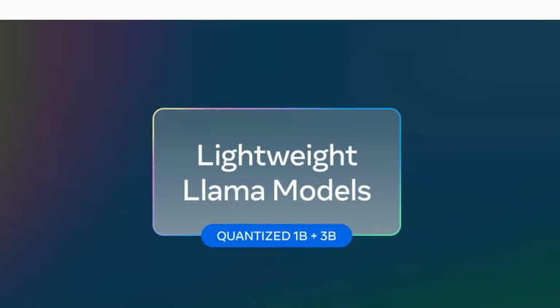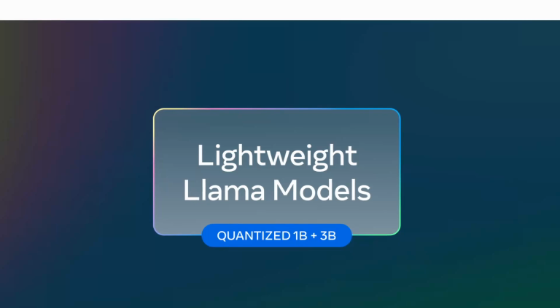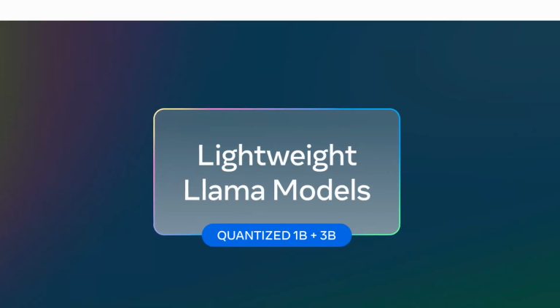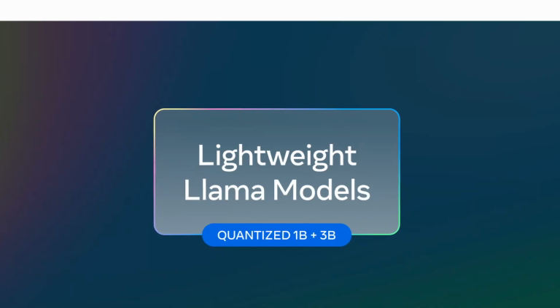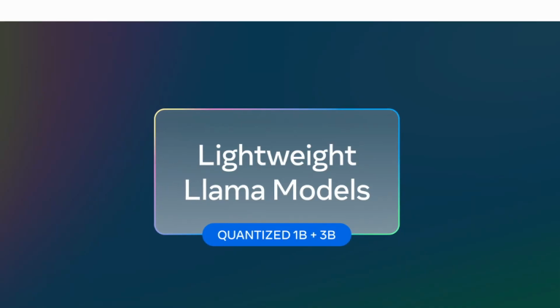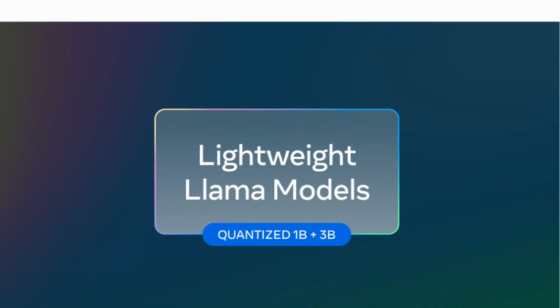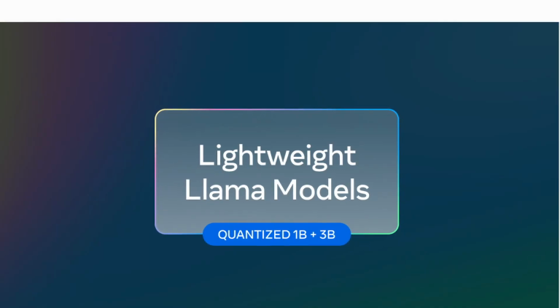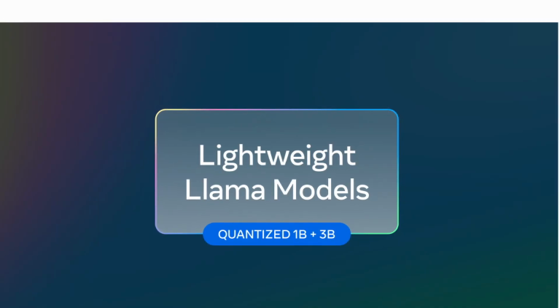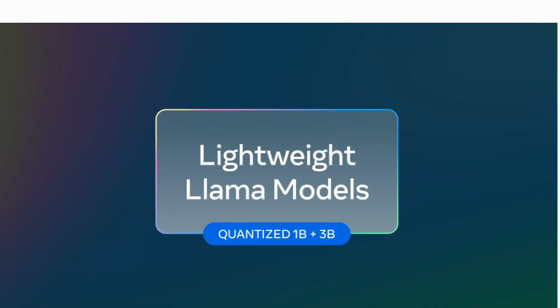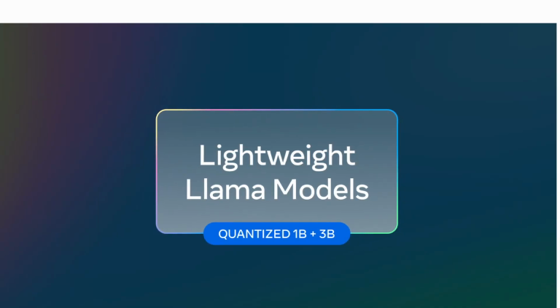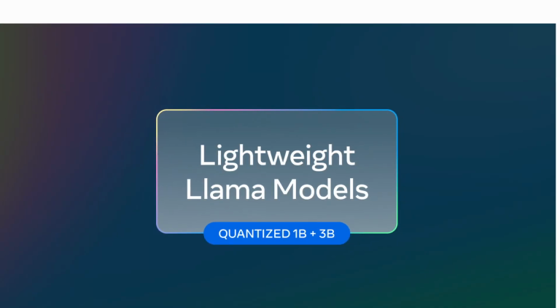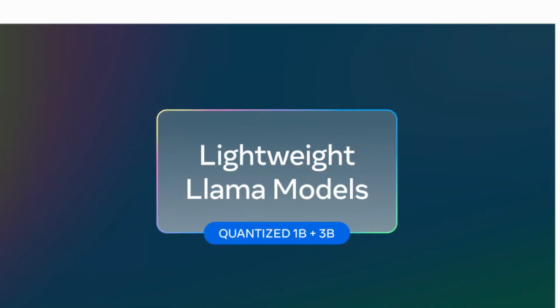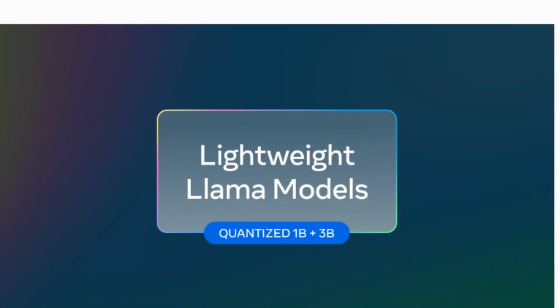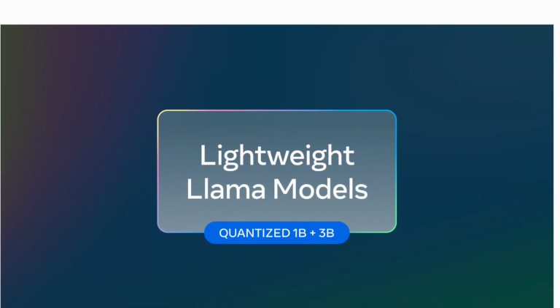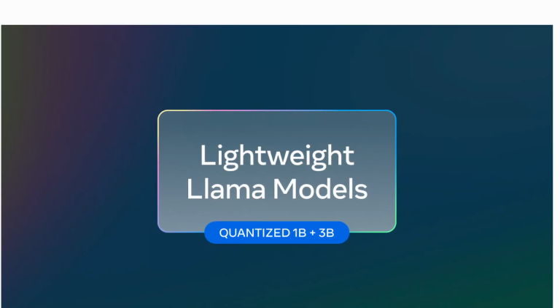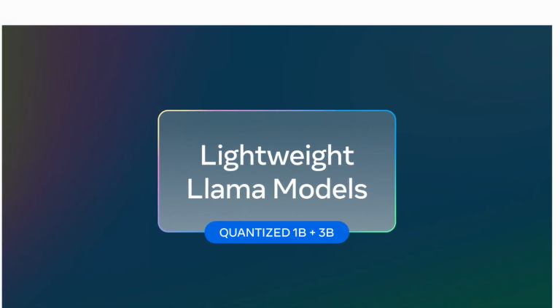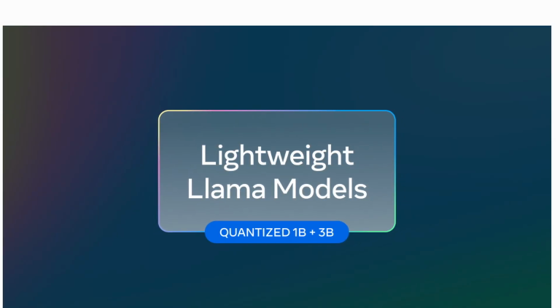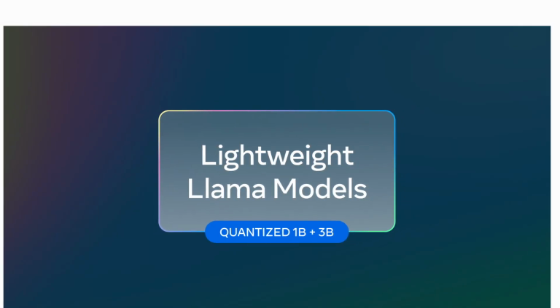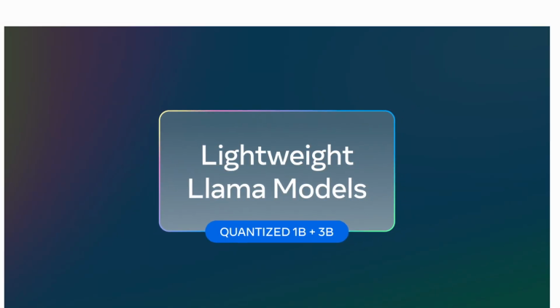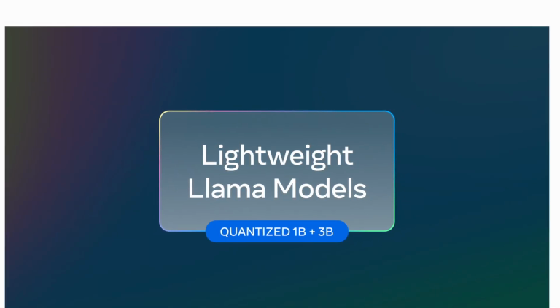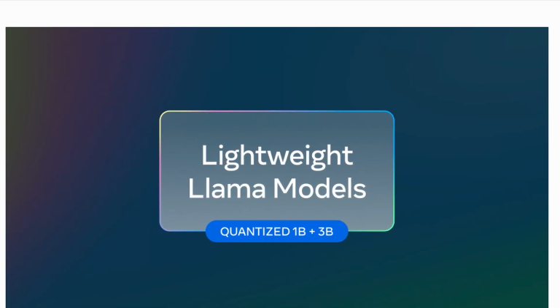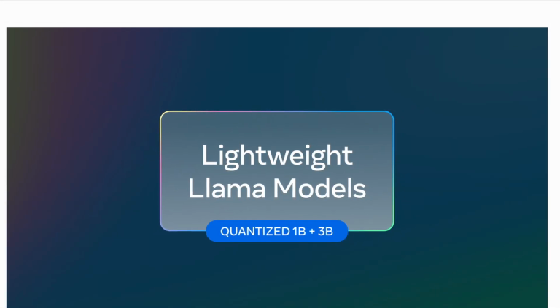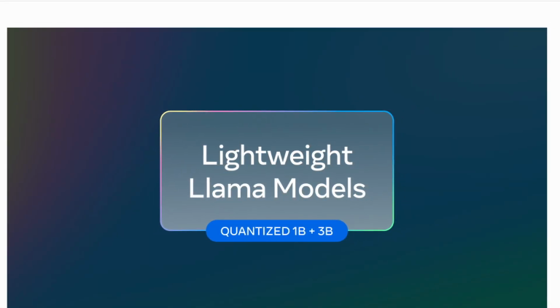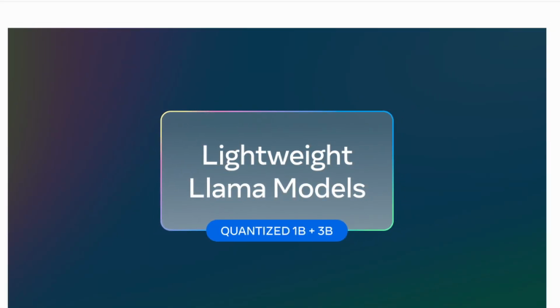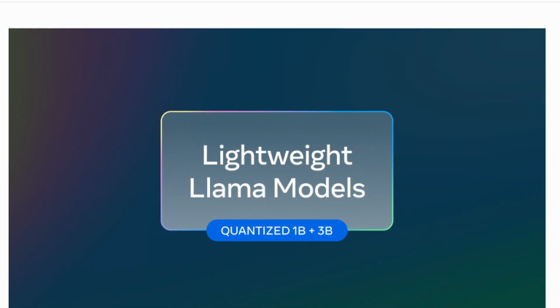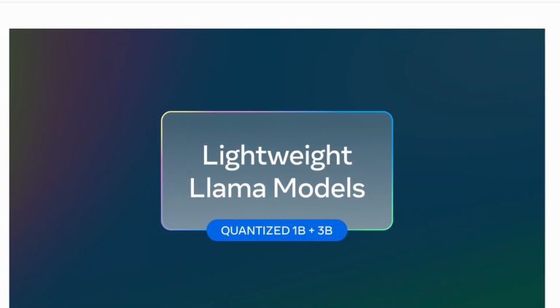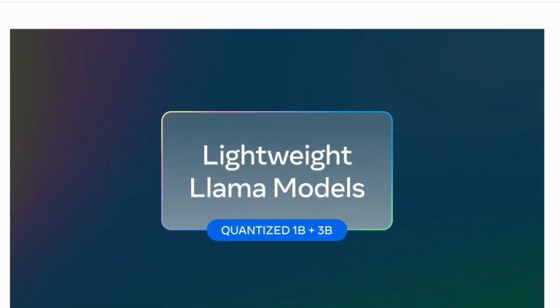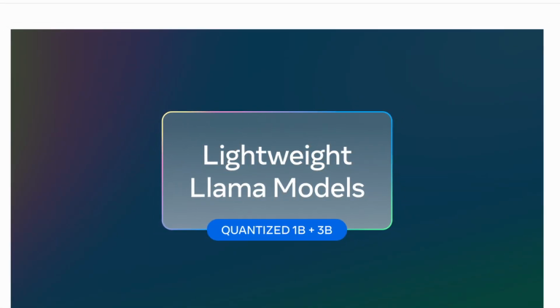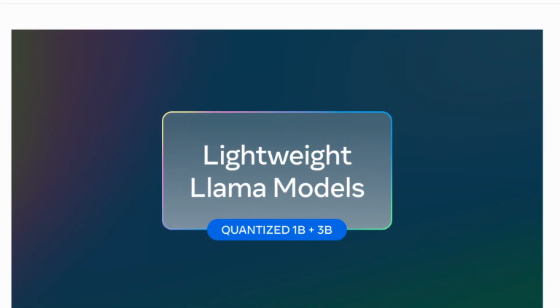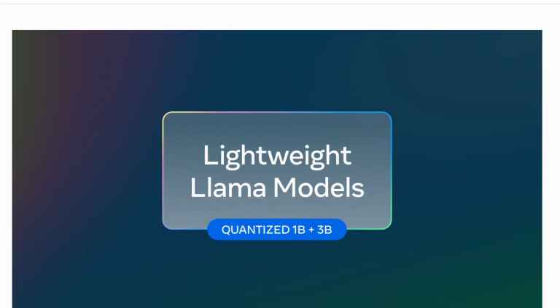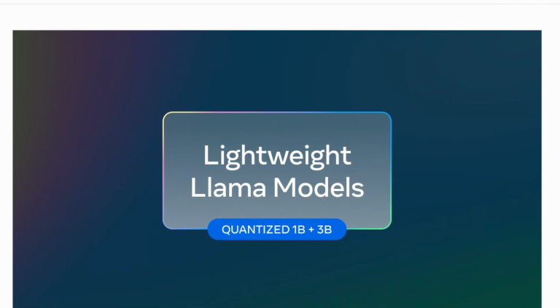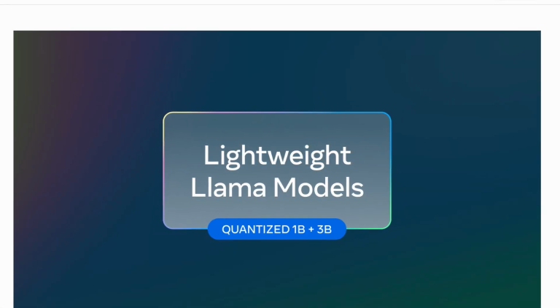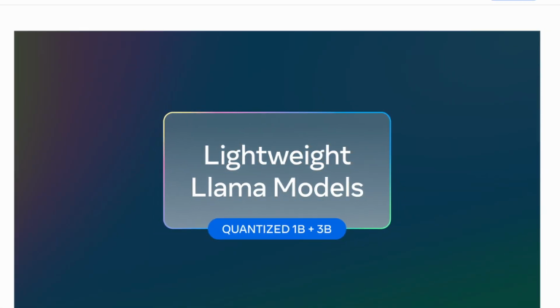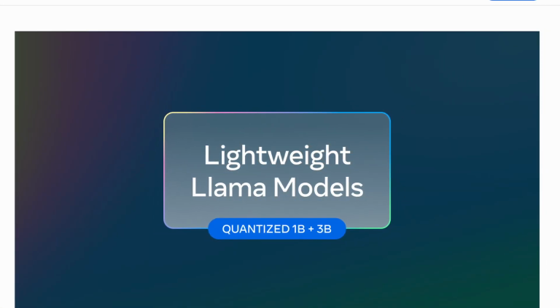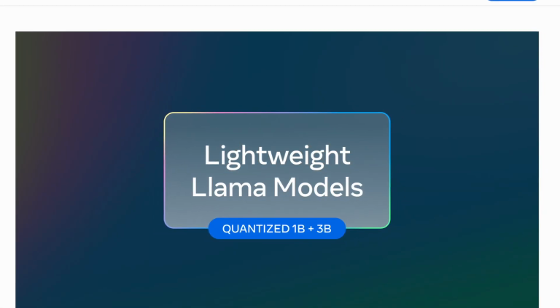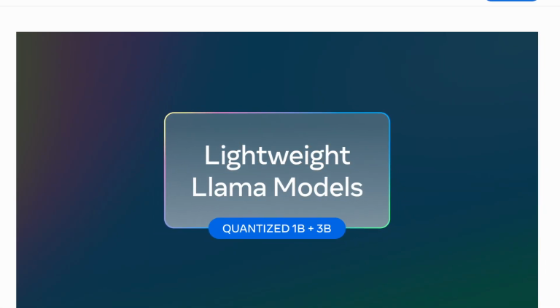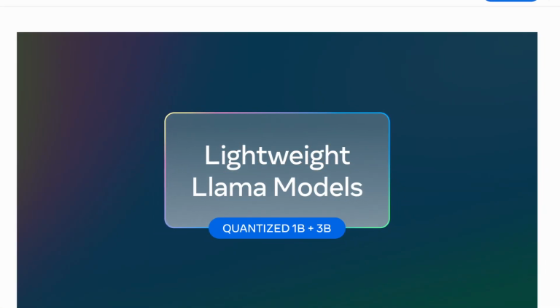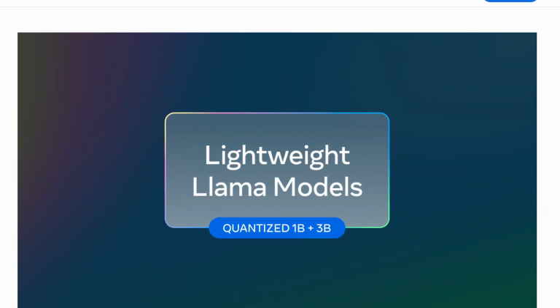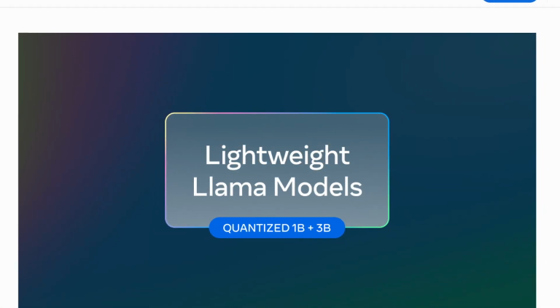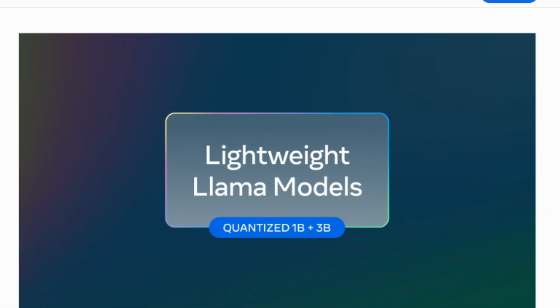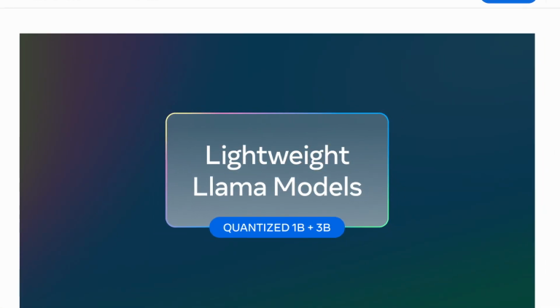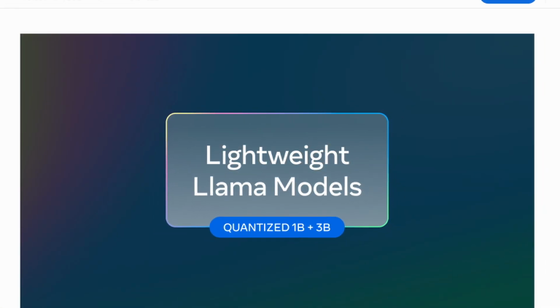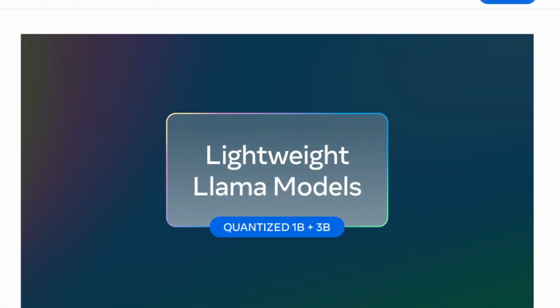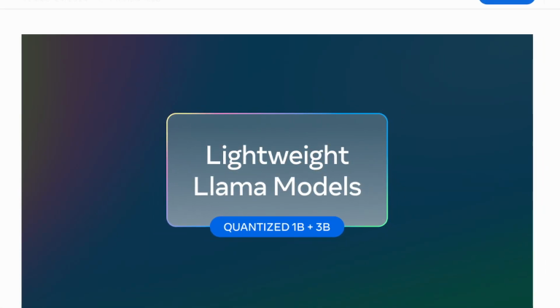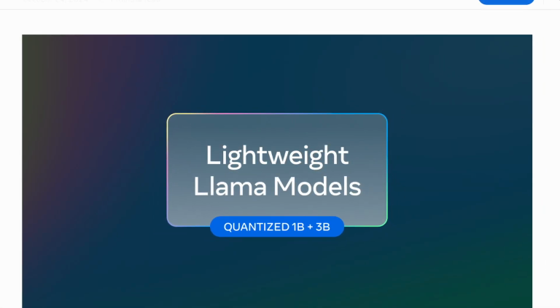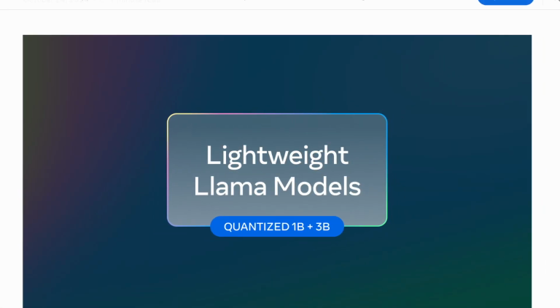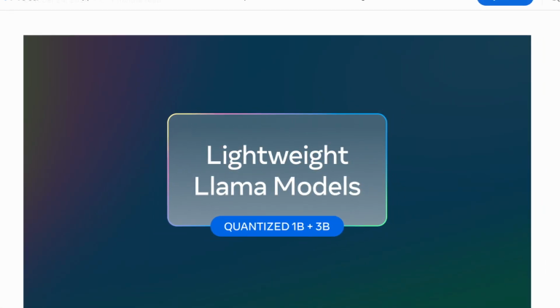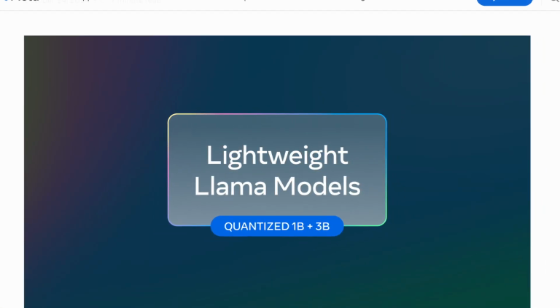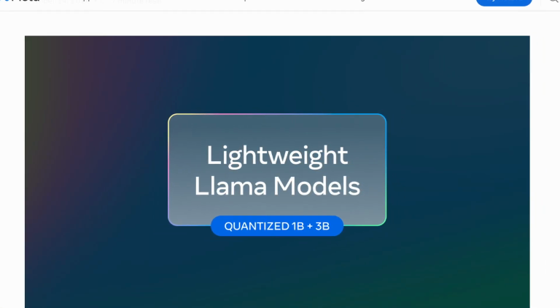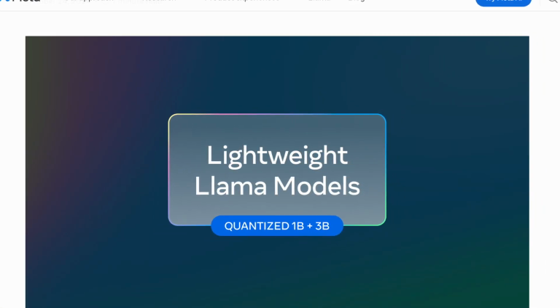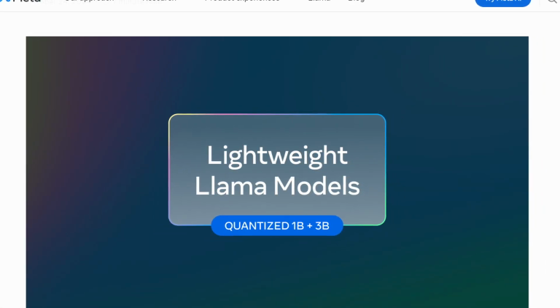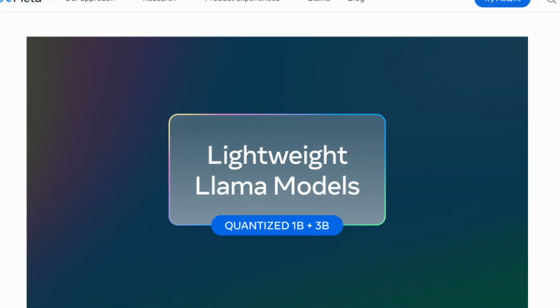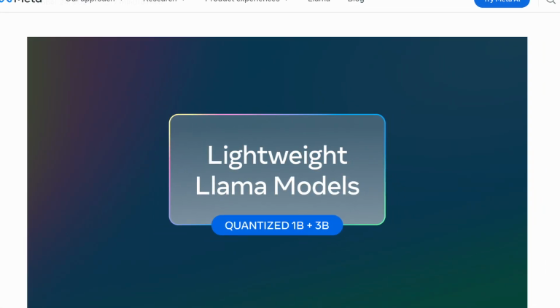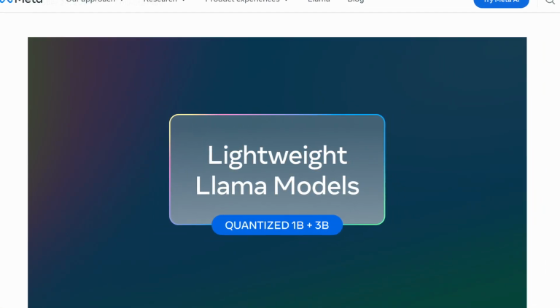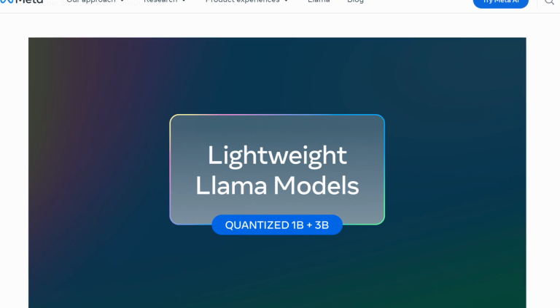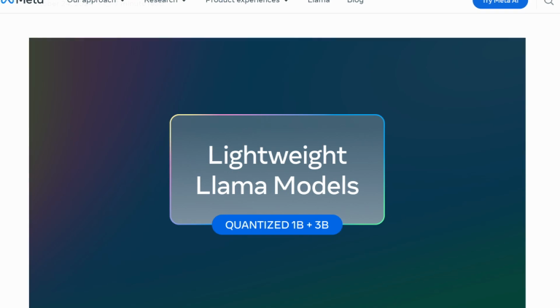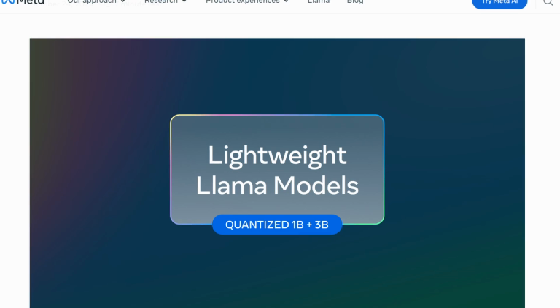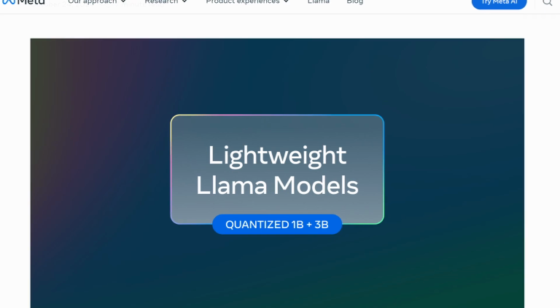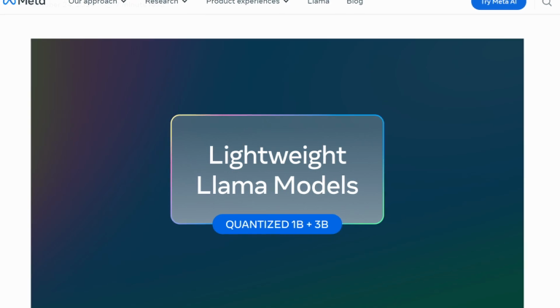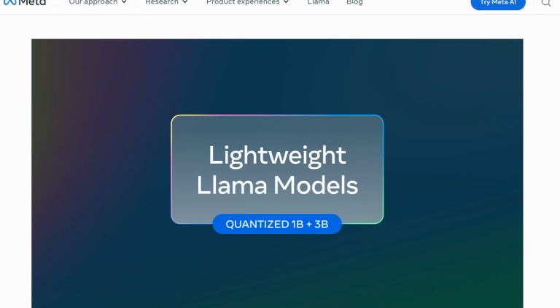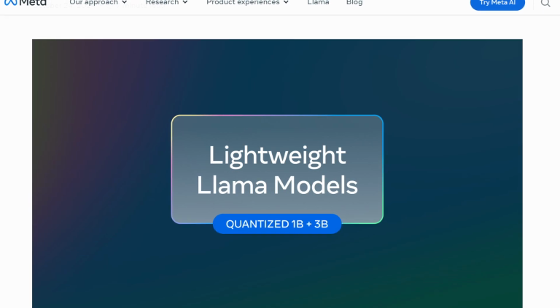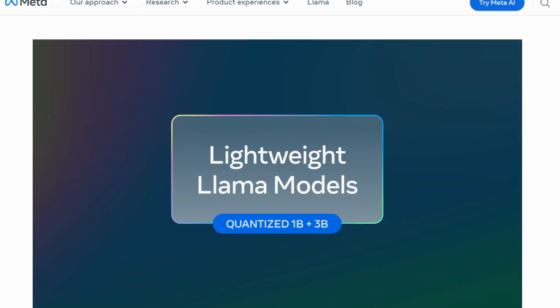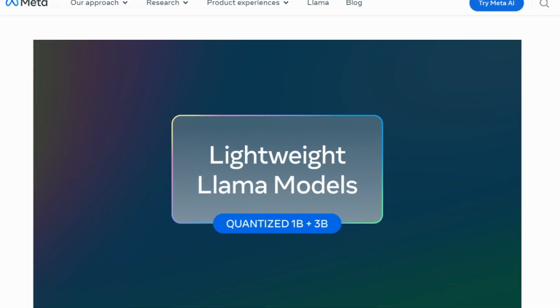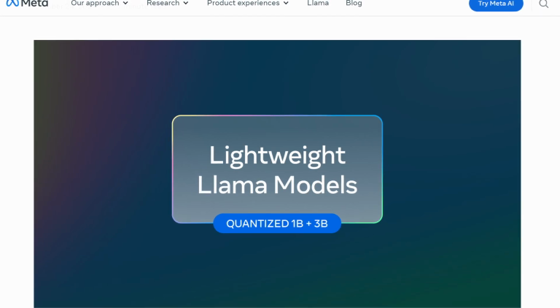Meta AI just came out with a quantized version of the LLAMA 1B and 3B model, making it faster than ever before.